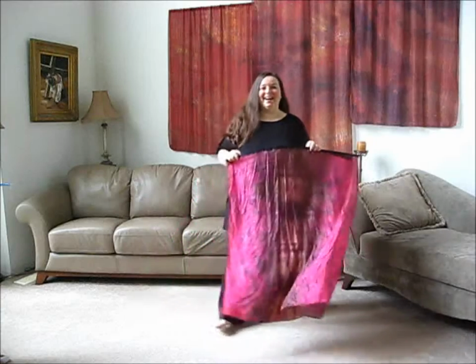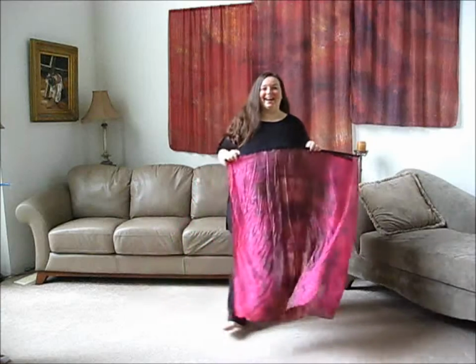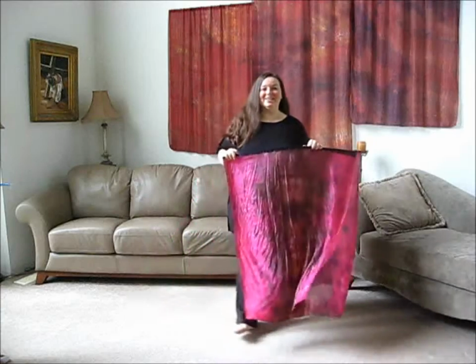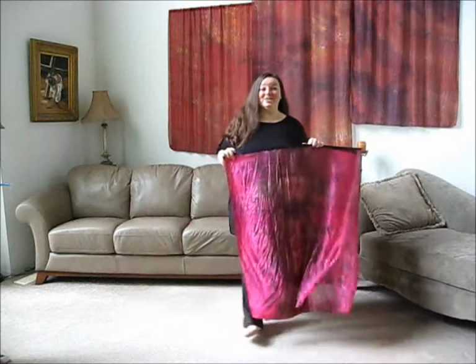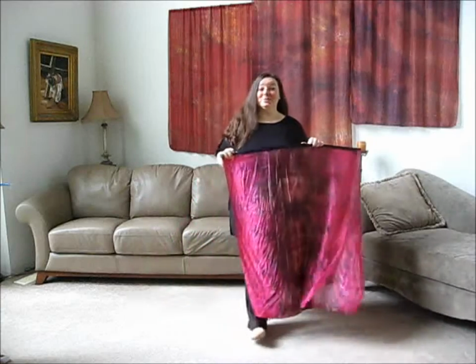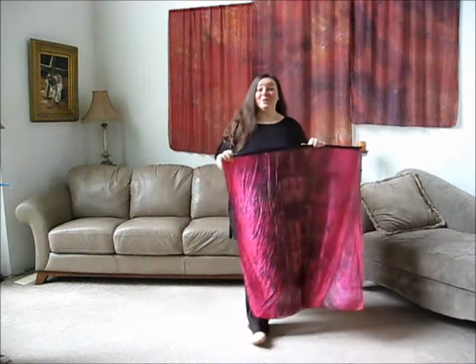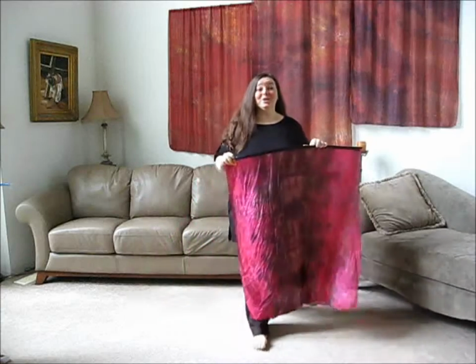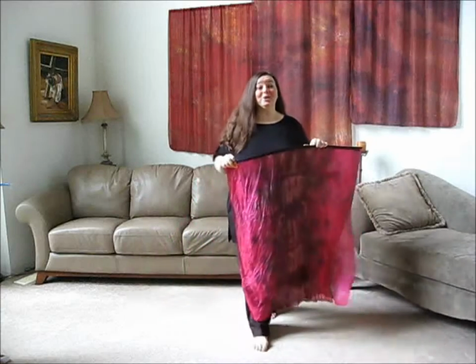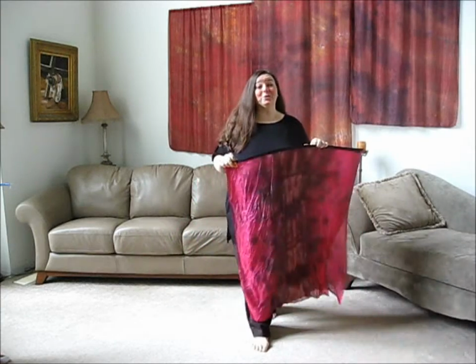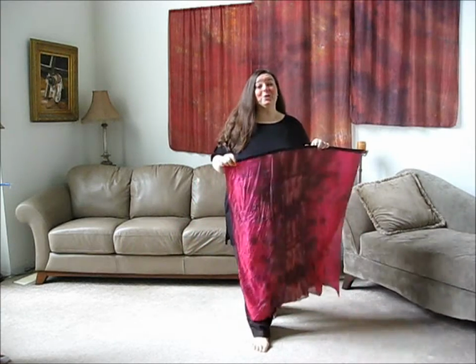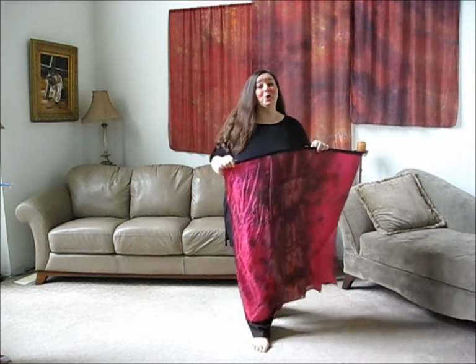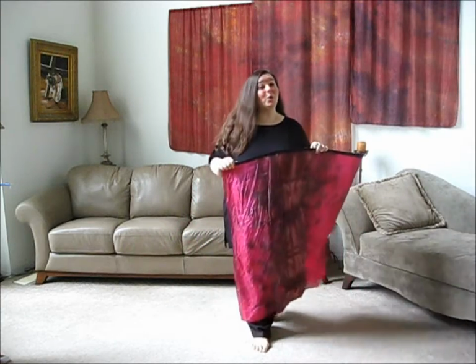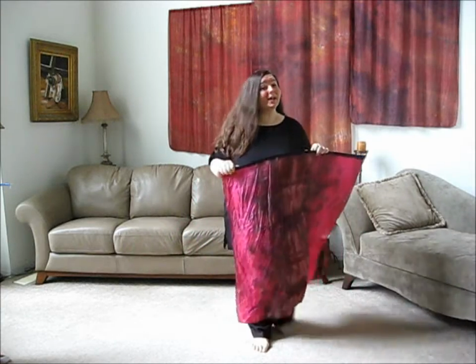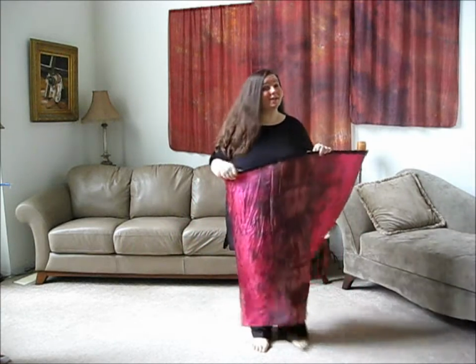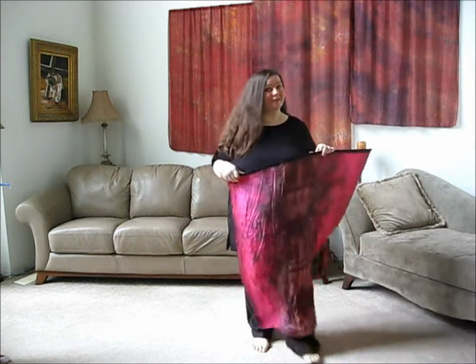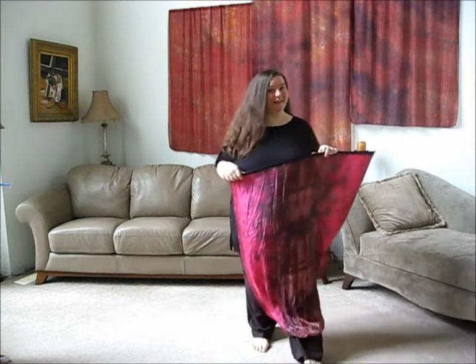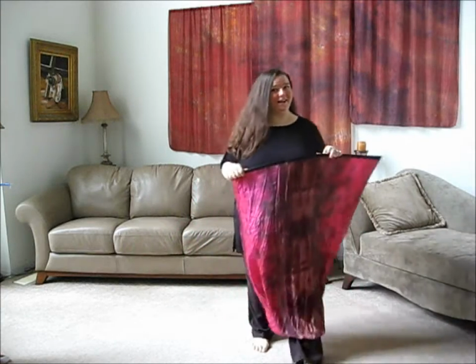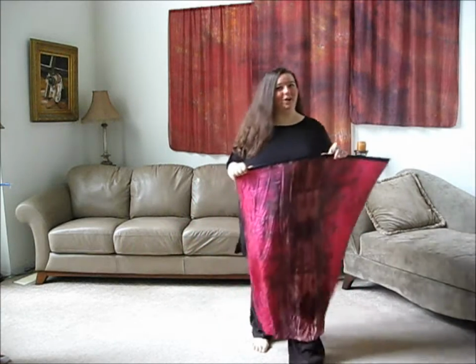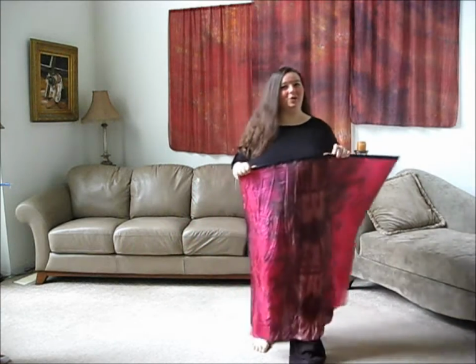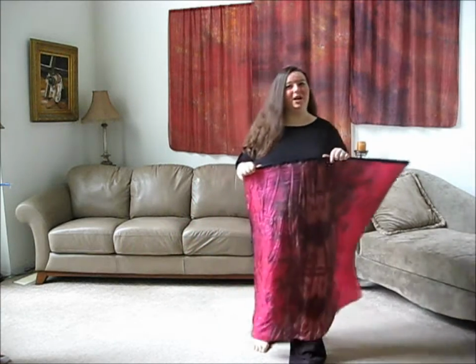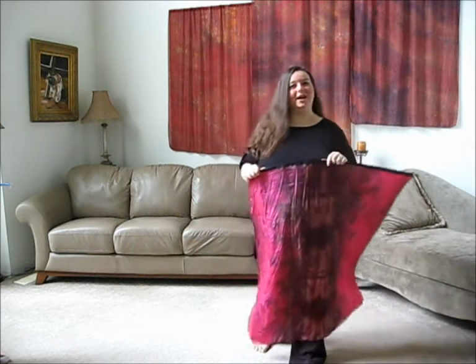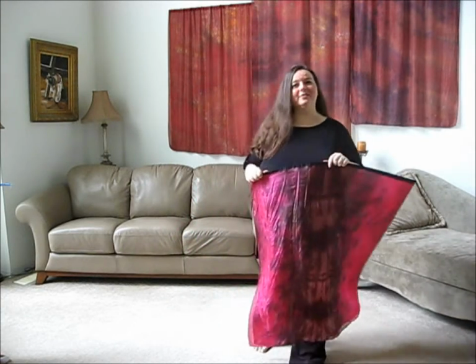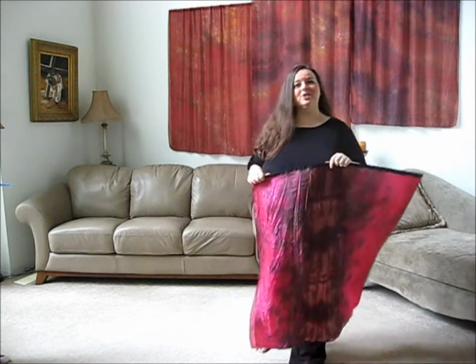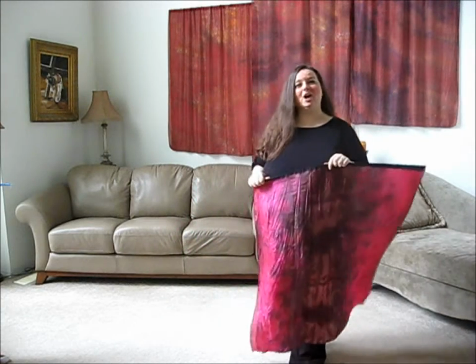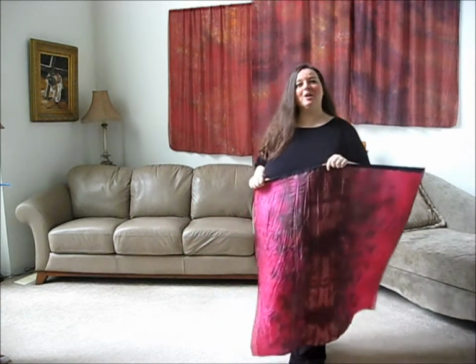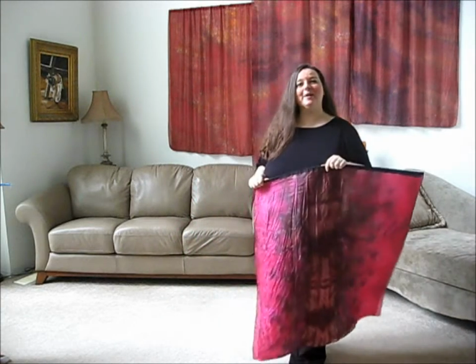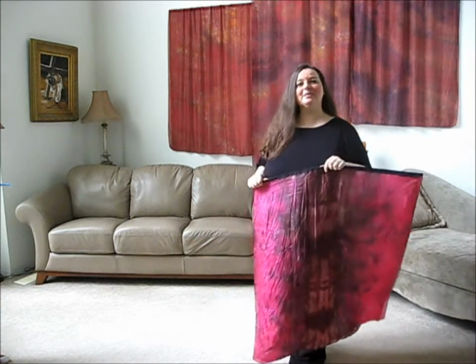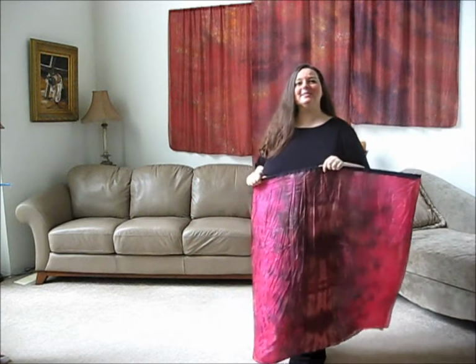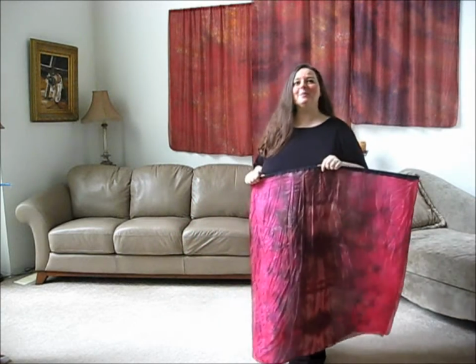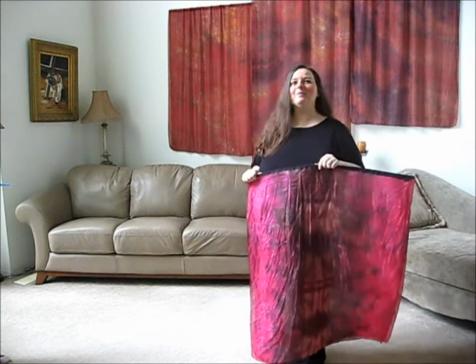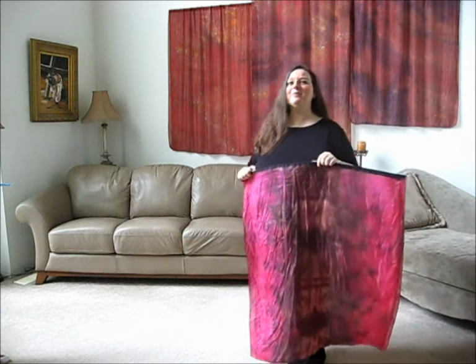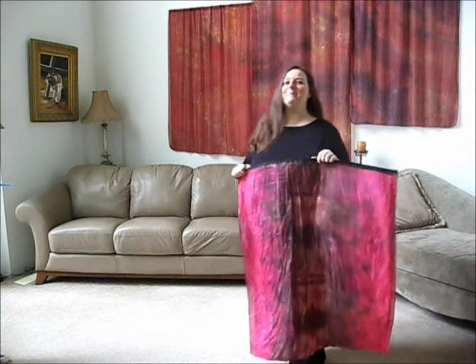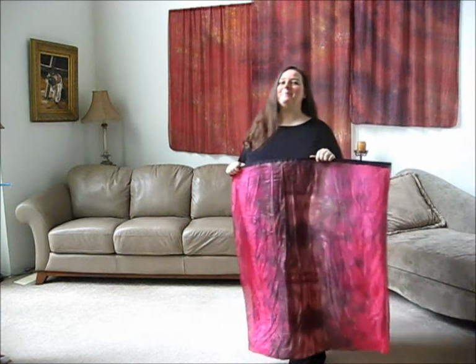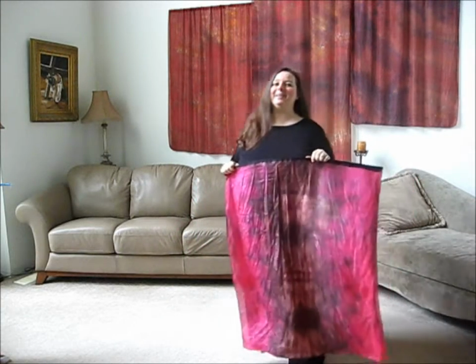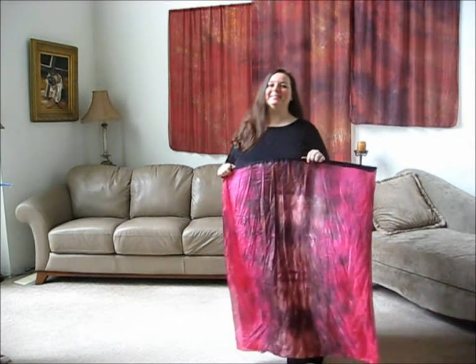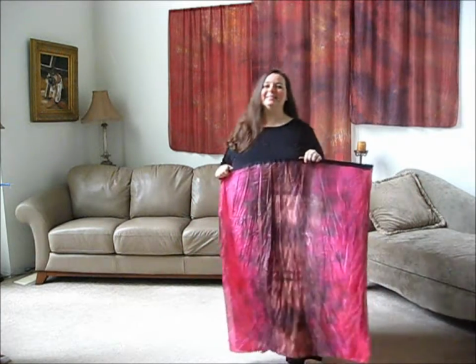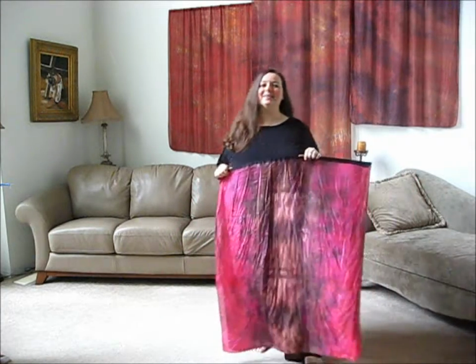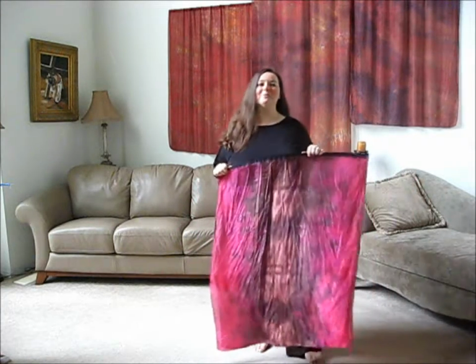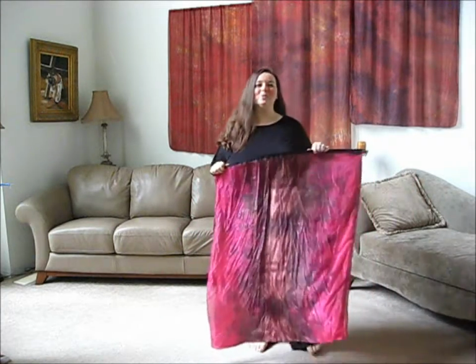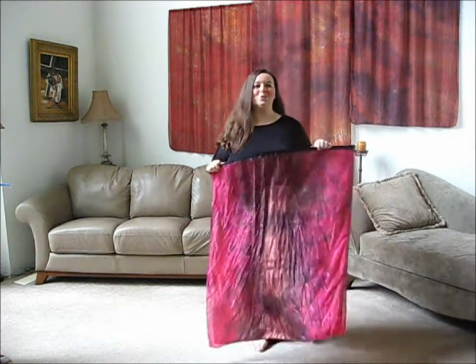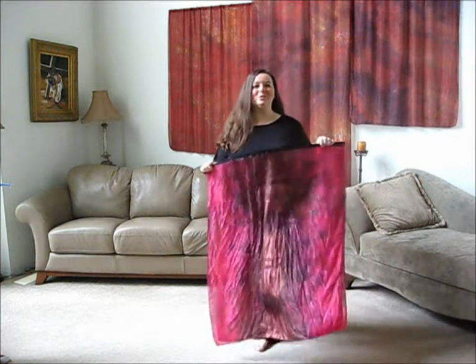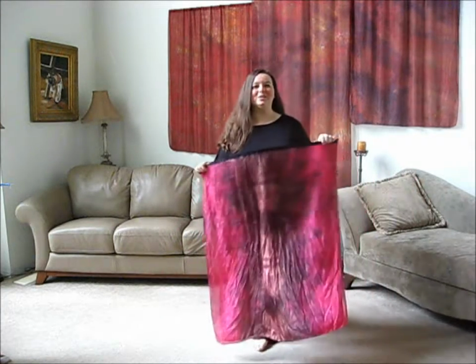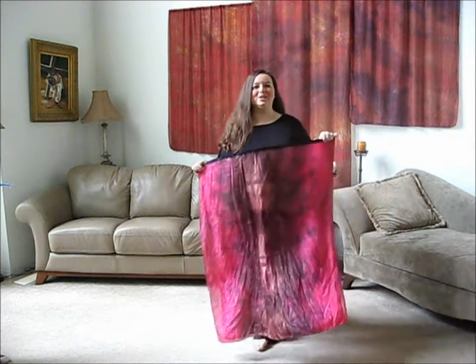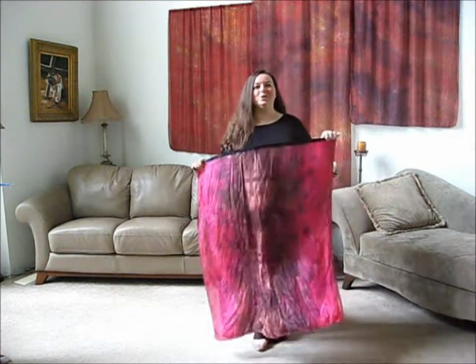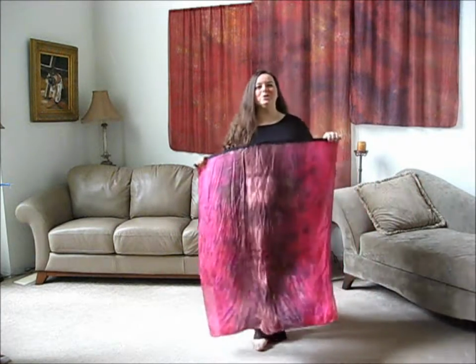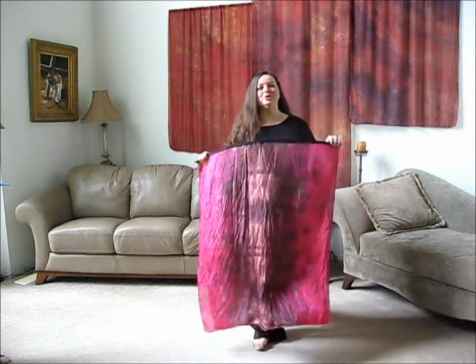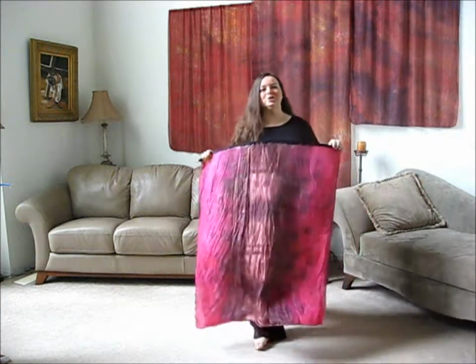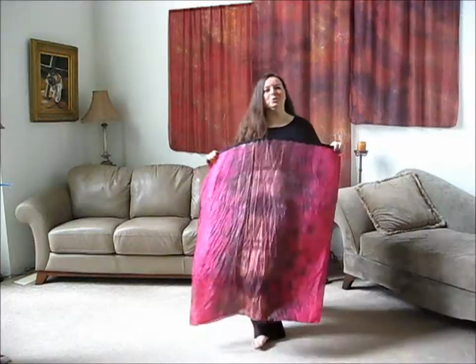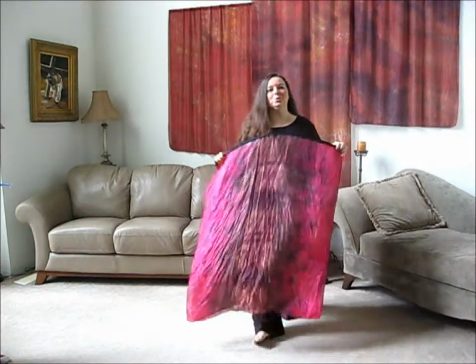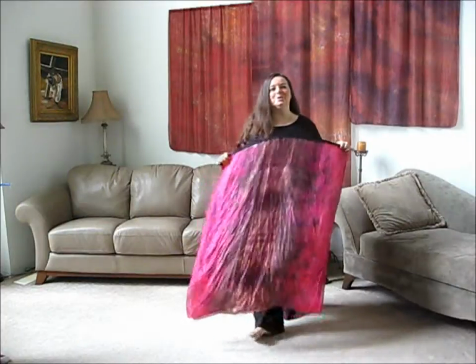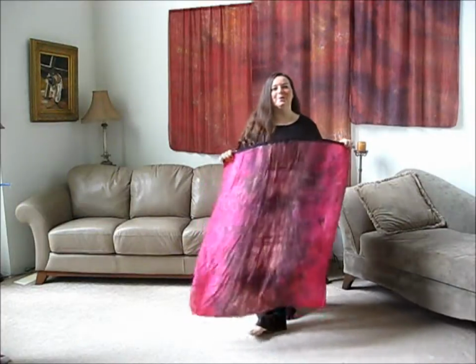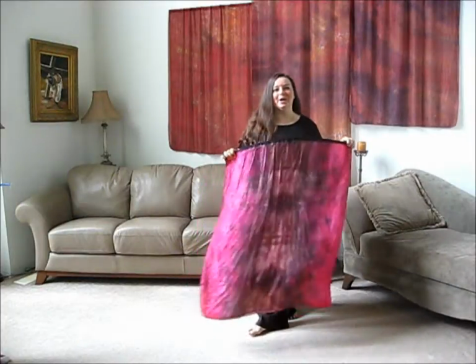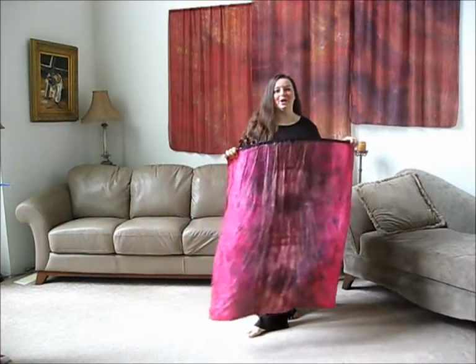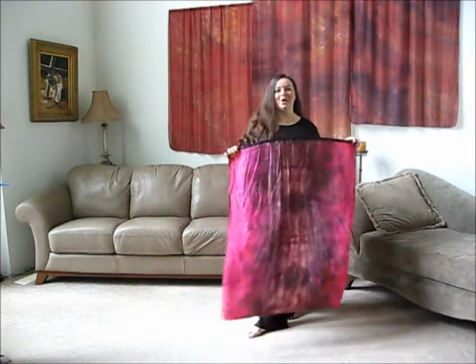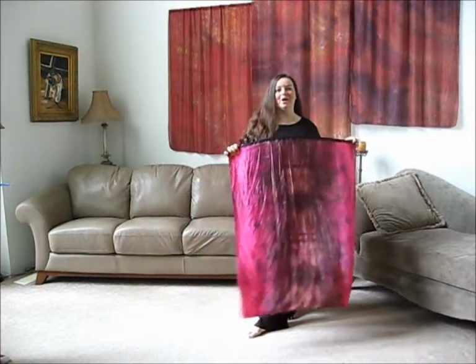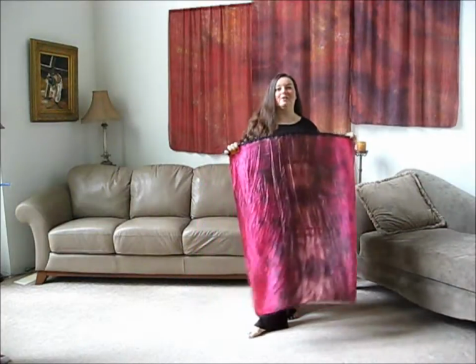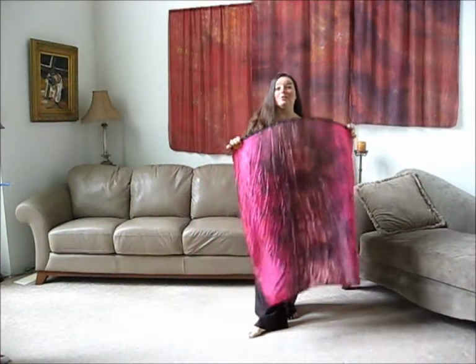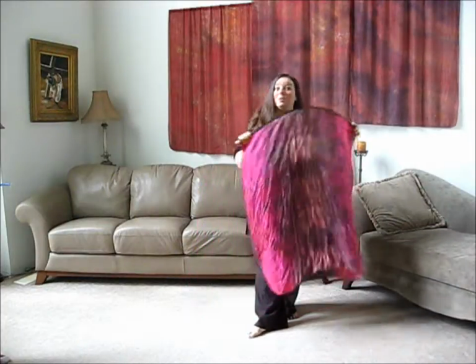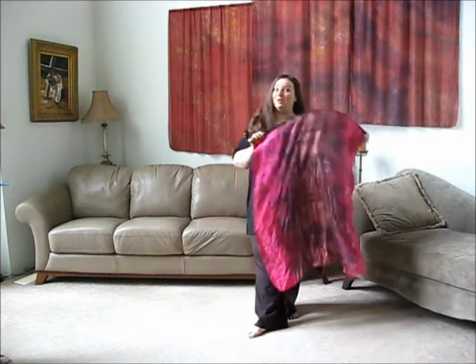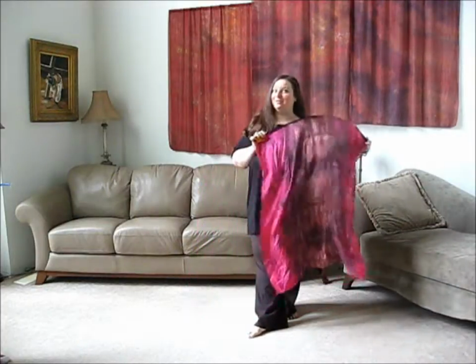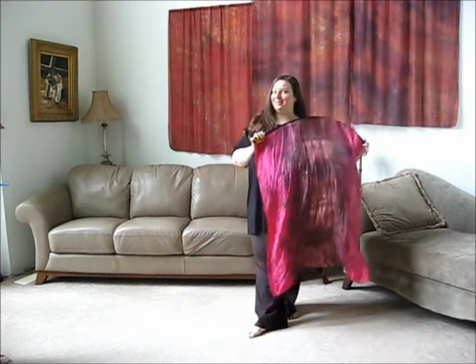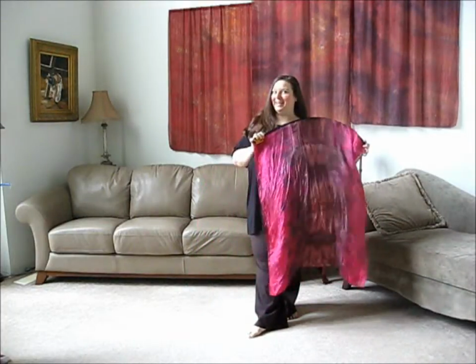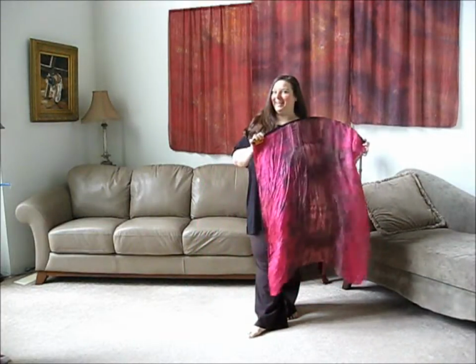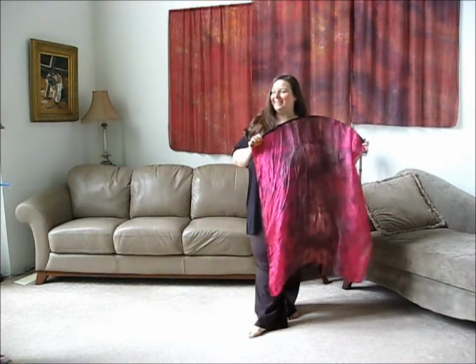I just wanted to do a quick video to talk about some of the basic moves that you can do with a pair of quill flags.